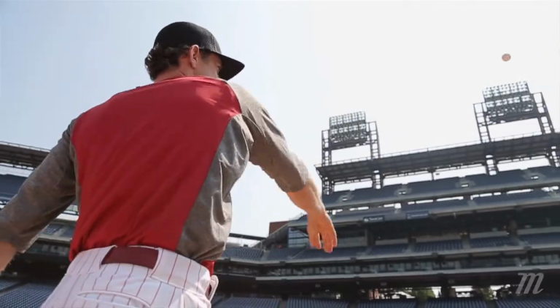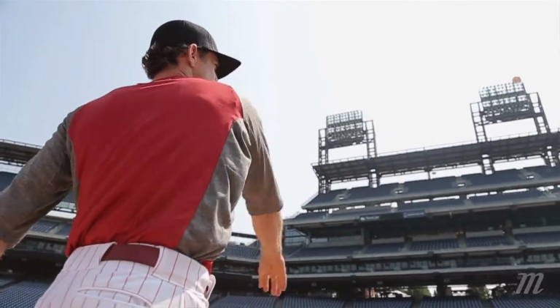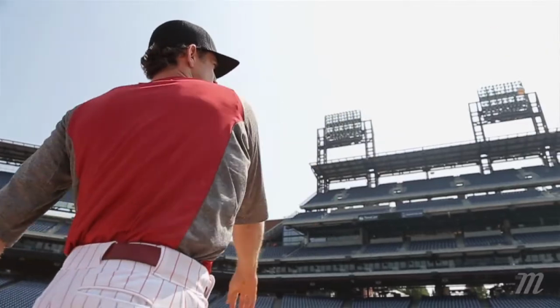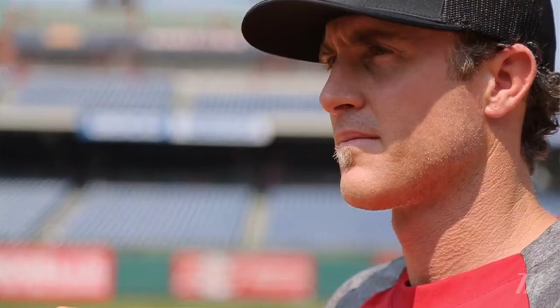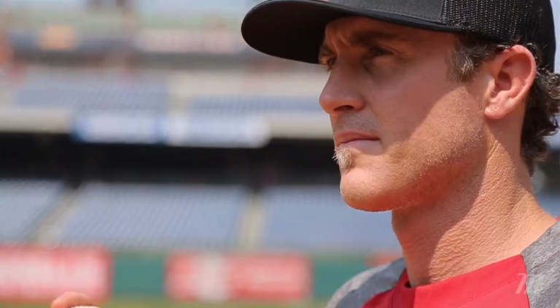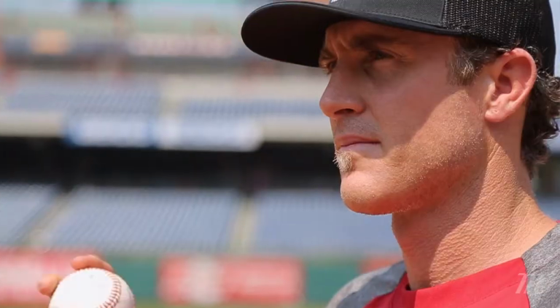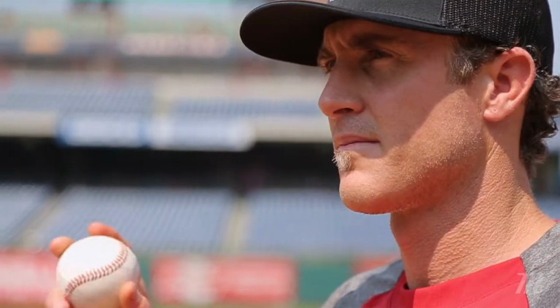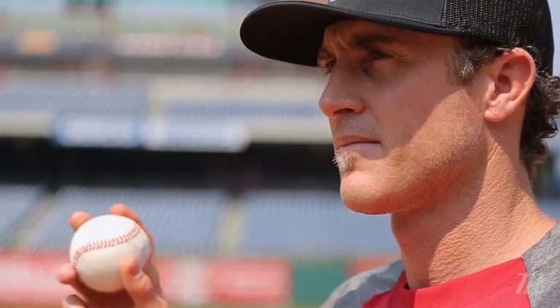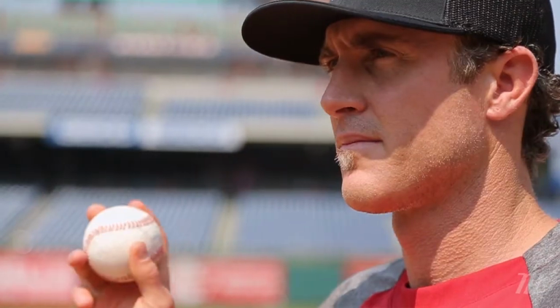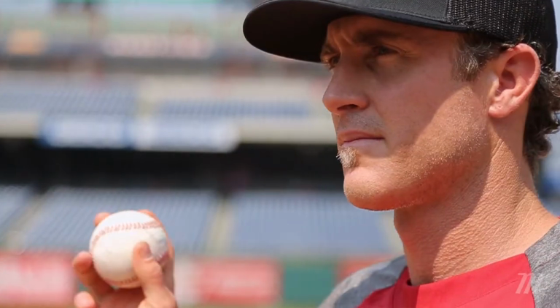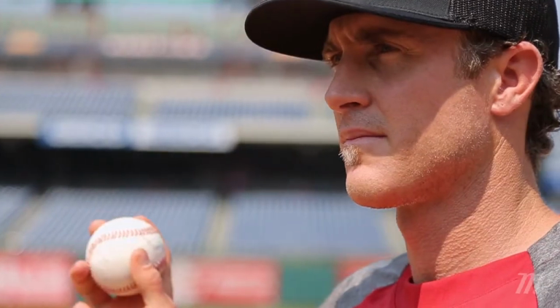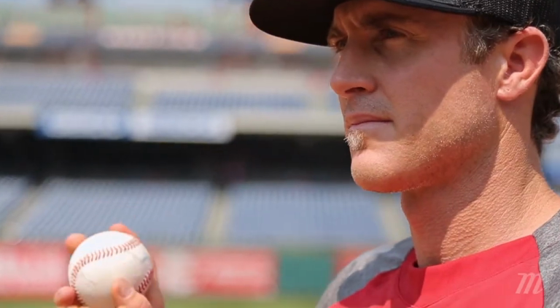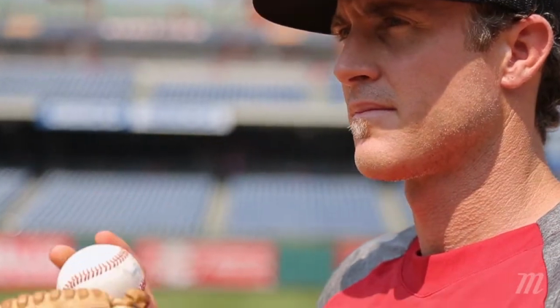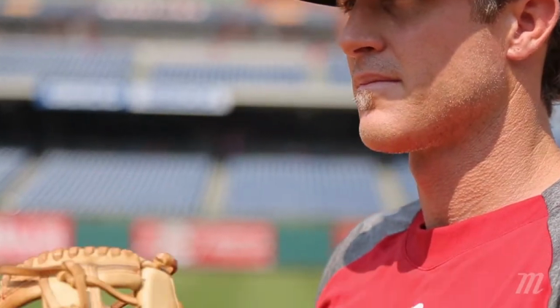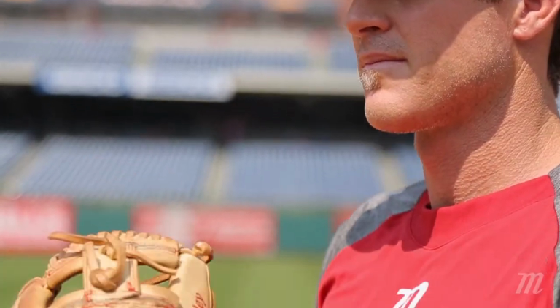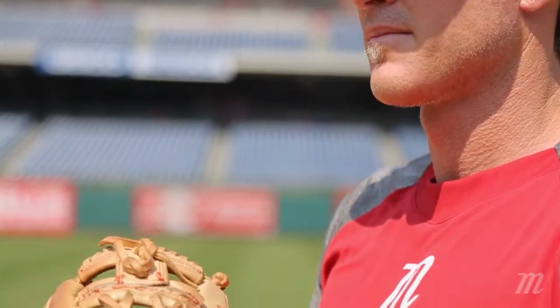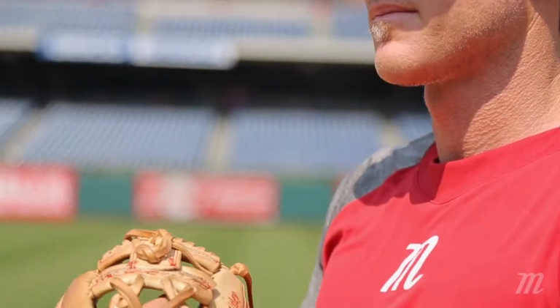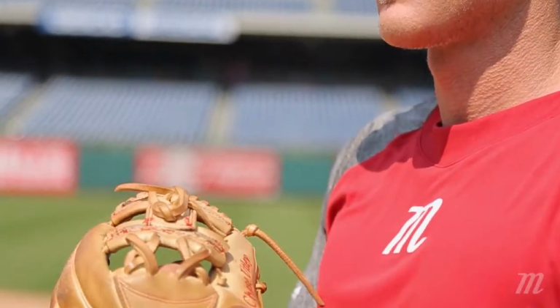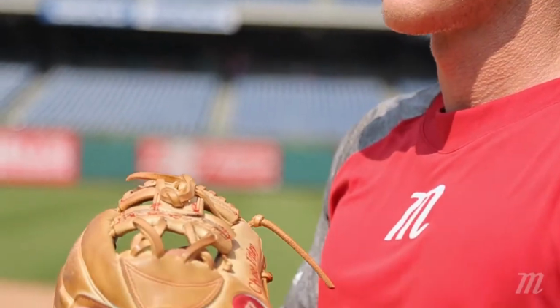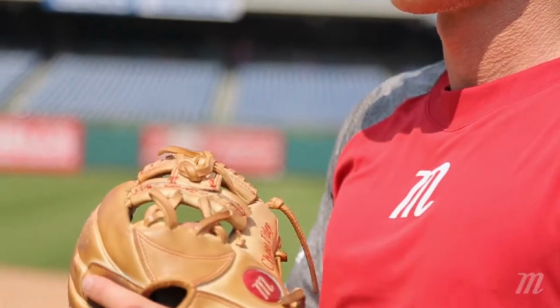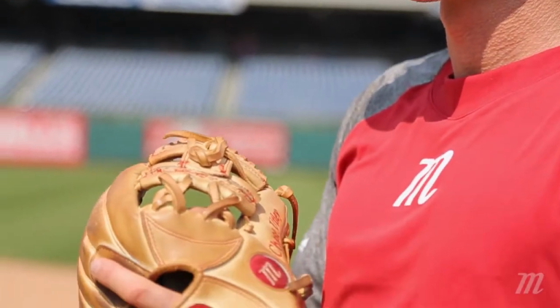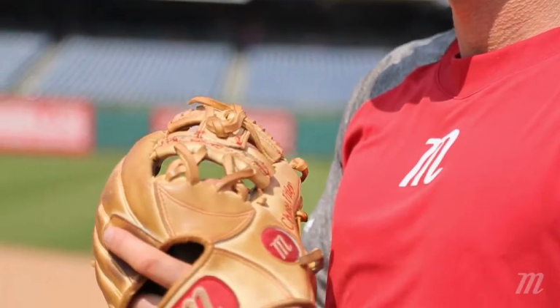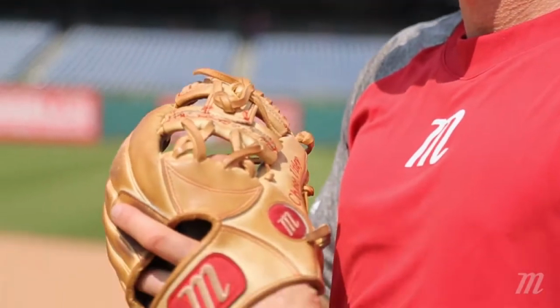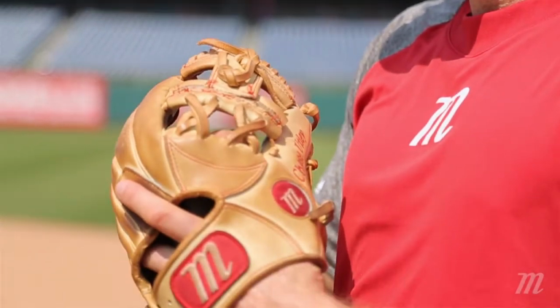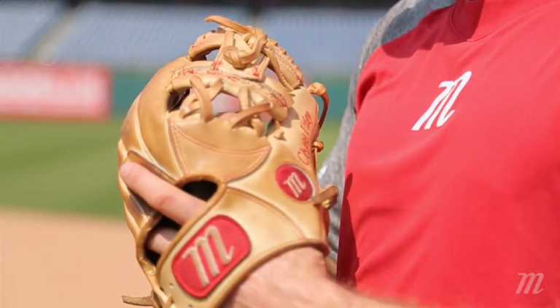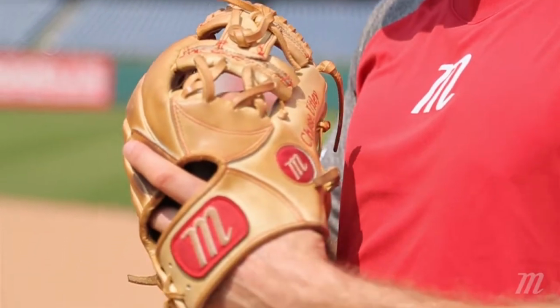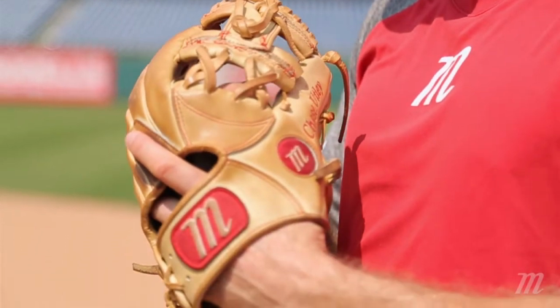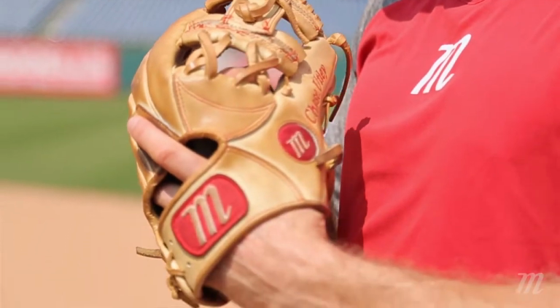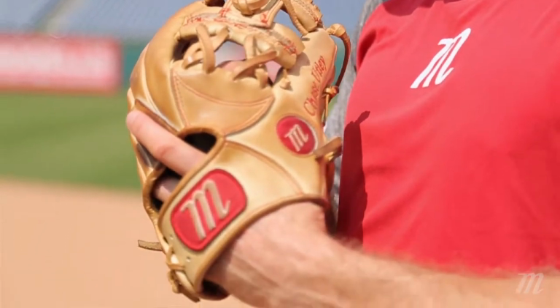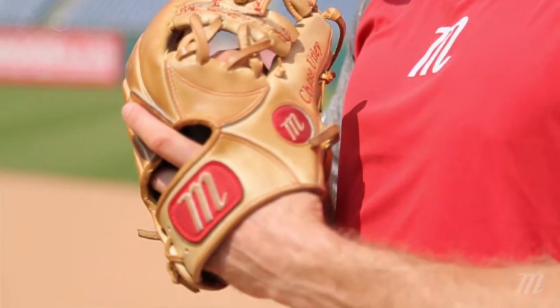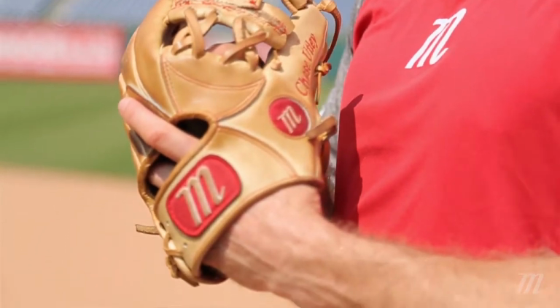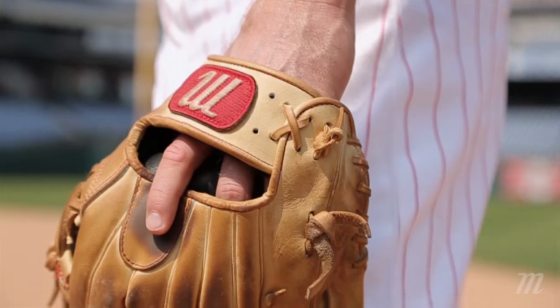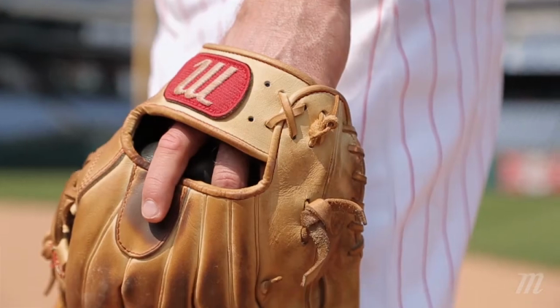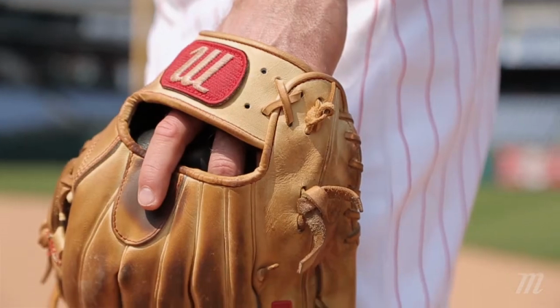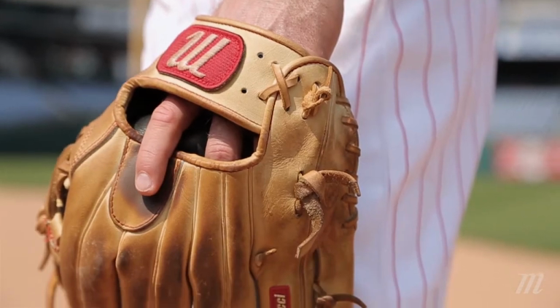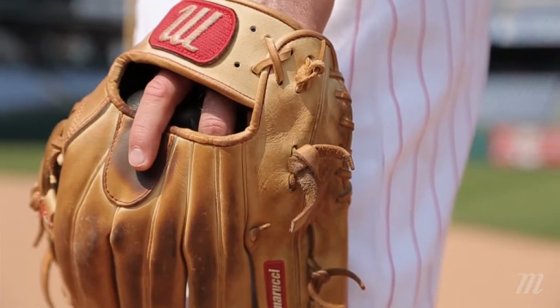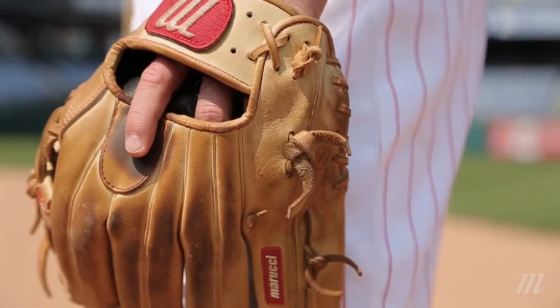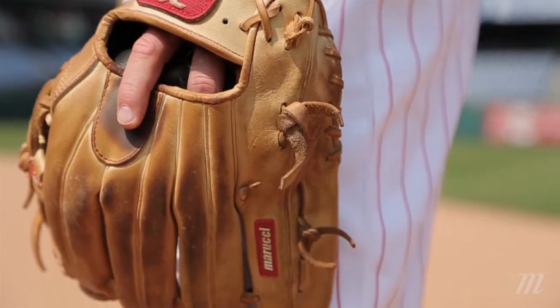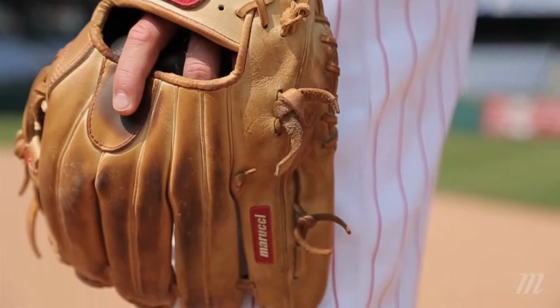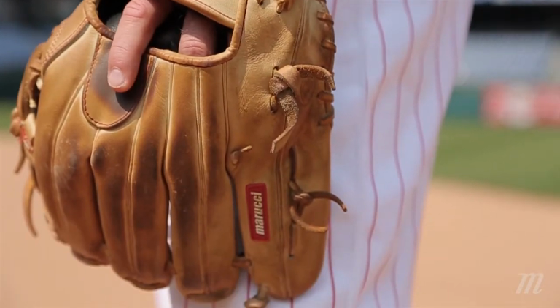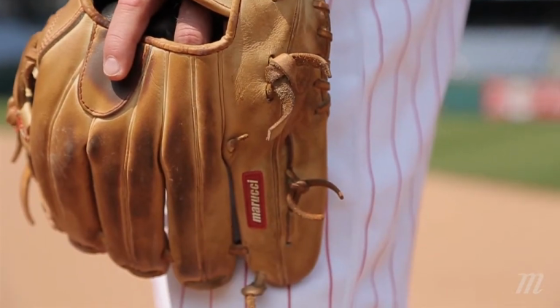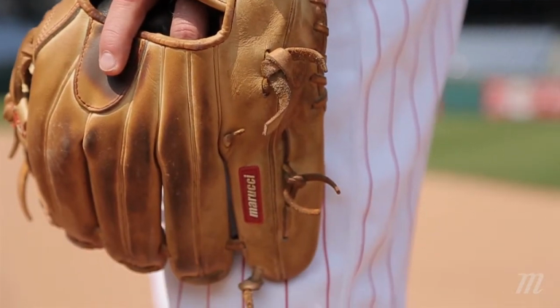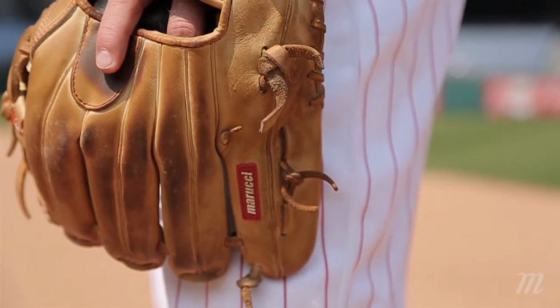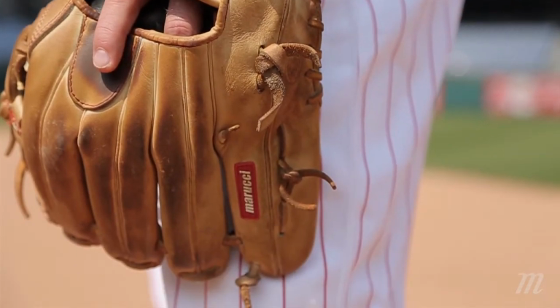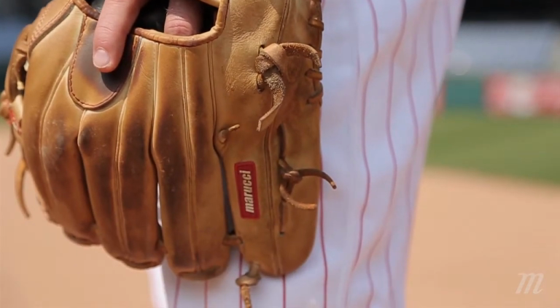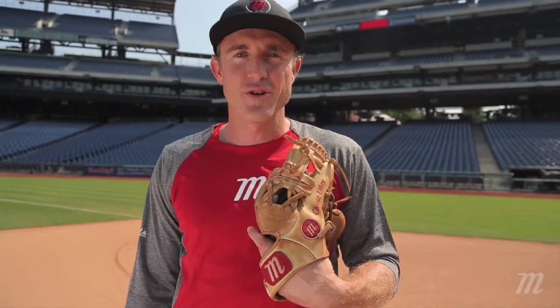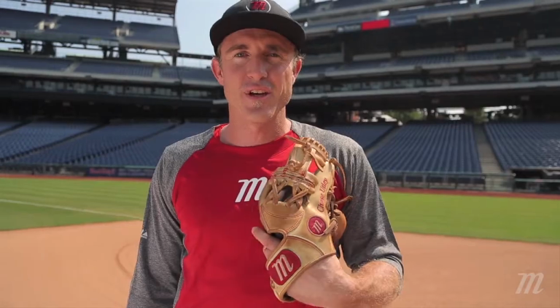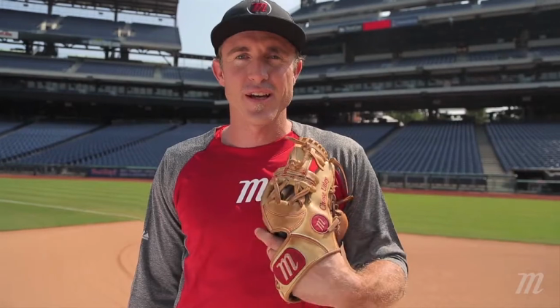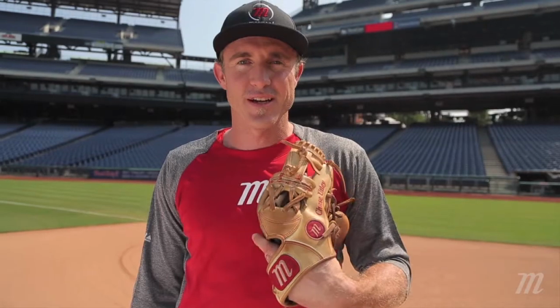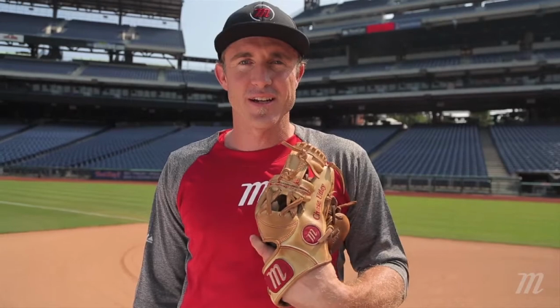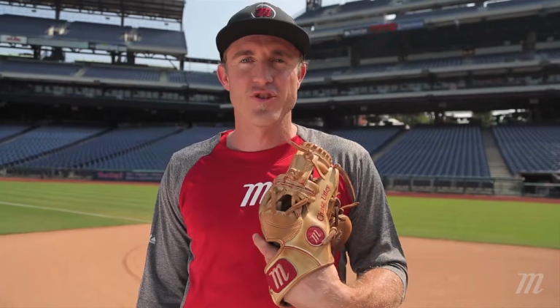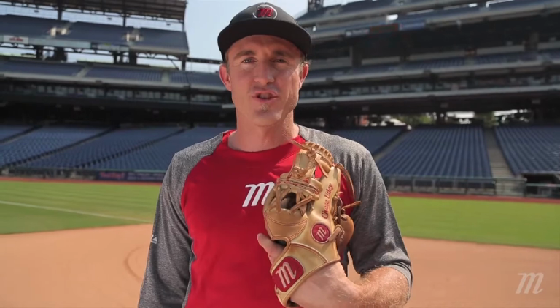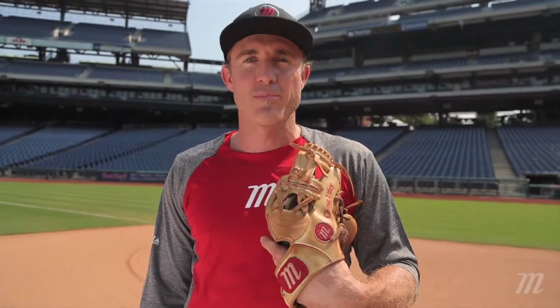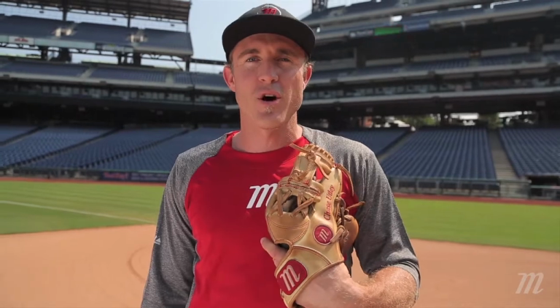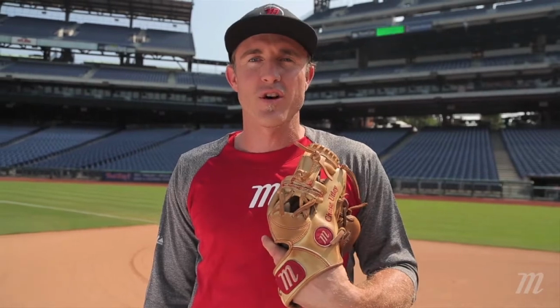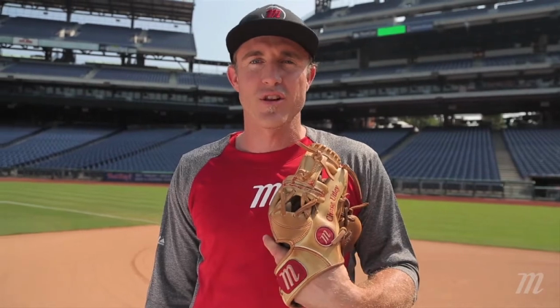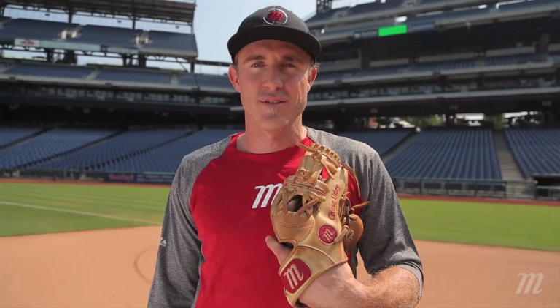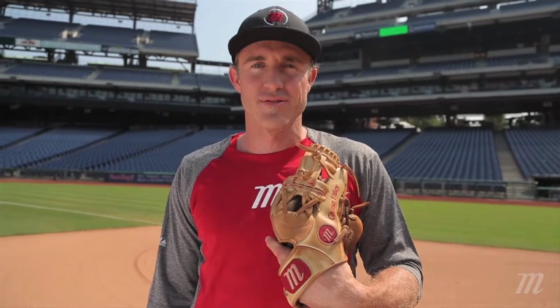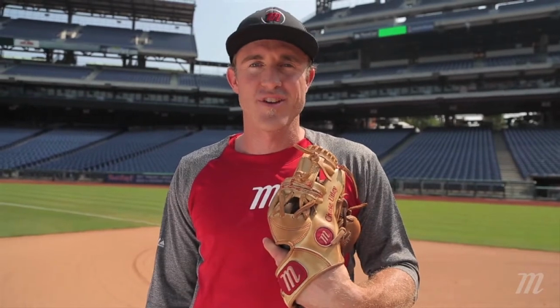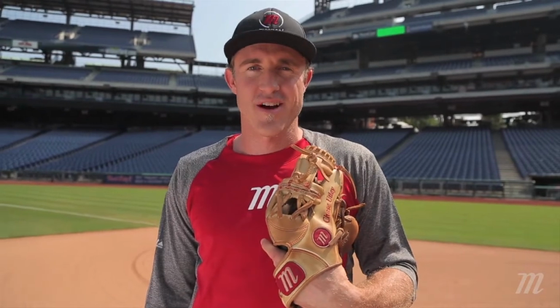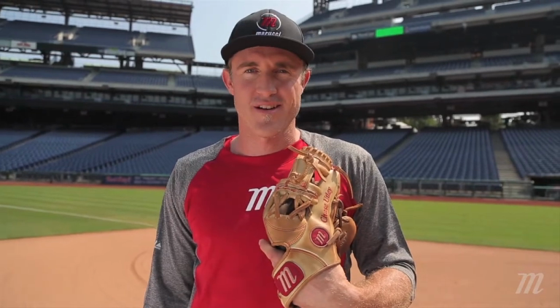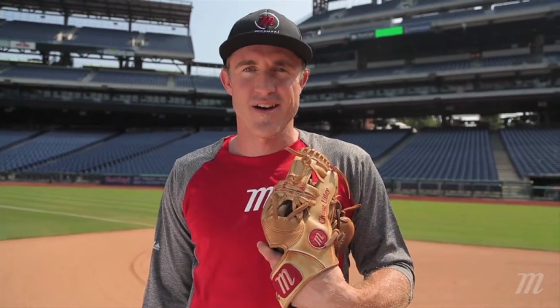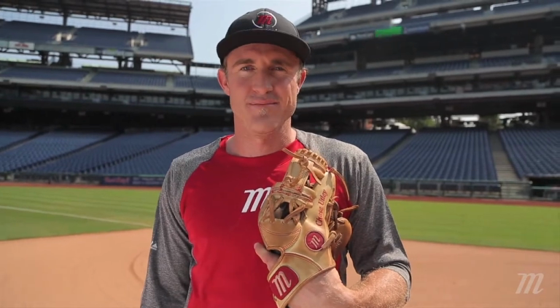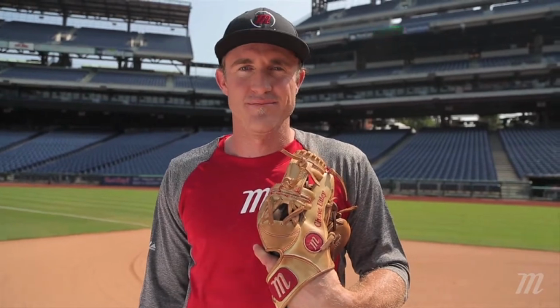I'm Chase Utley, and I've helped design and clearly tested this Marucci glove, and you can get it at JustBallGloves.com.